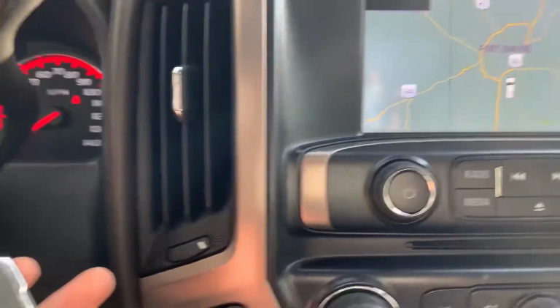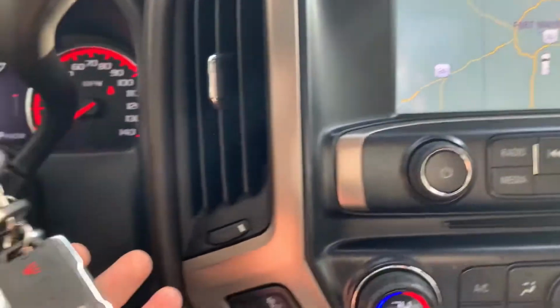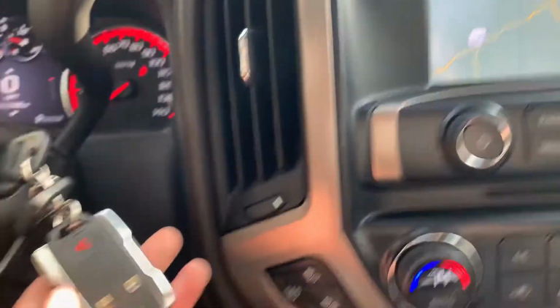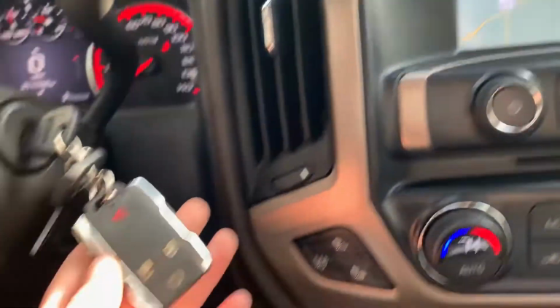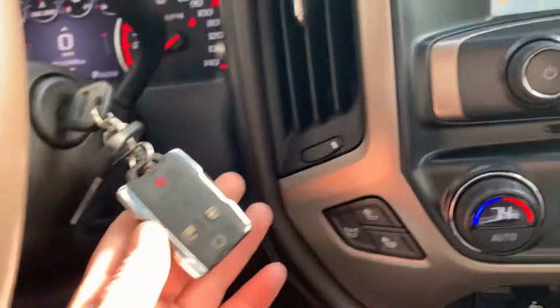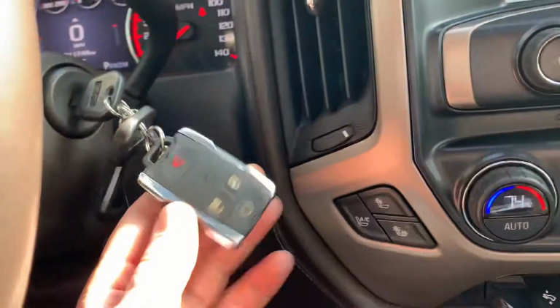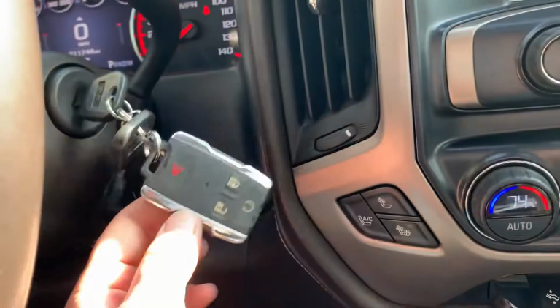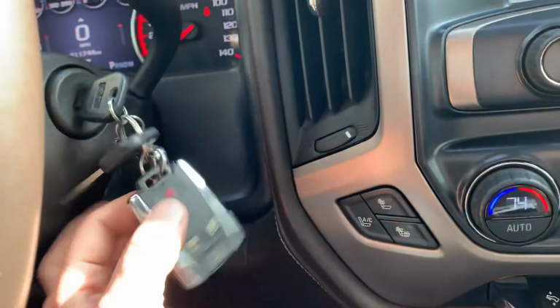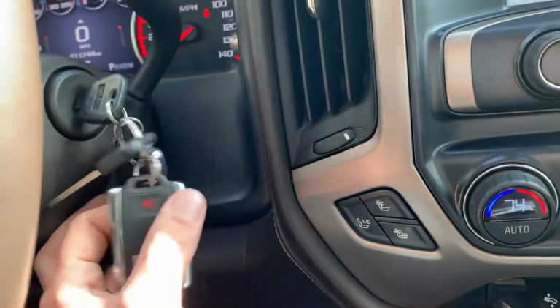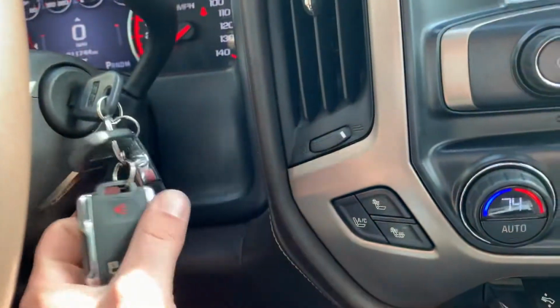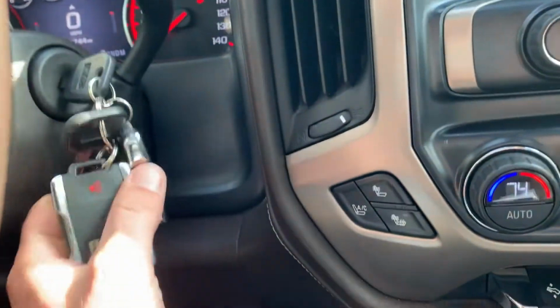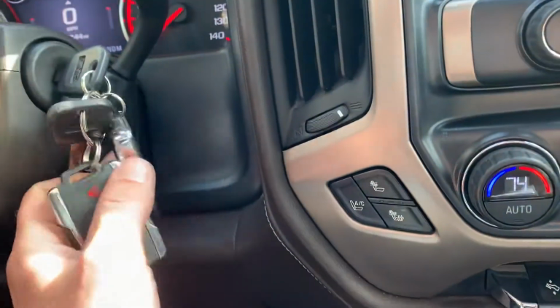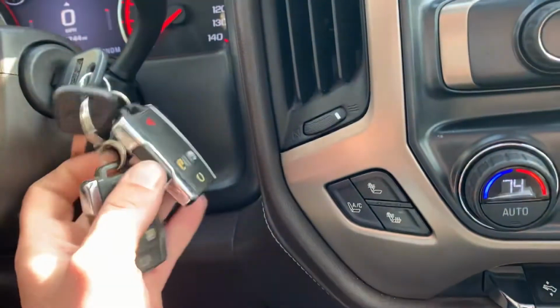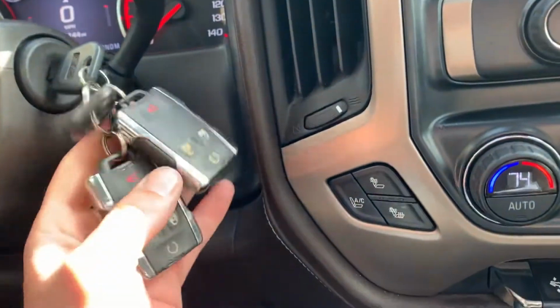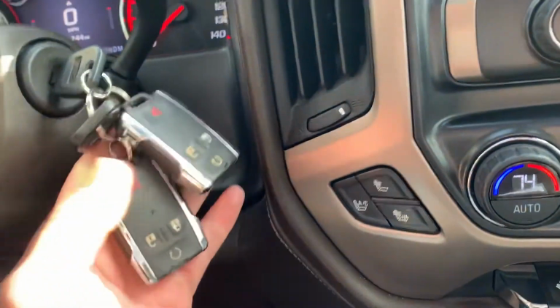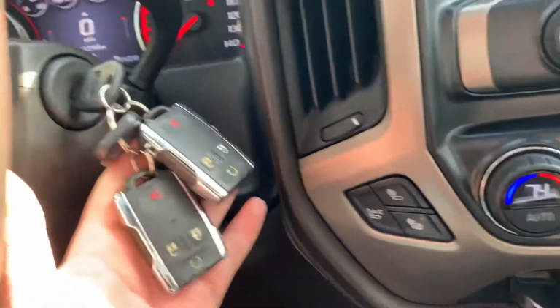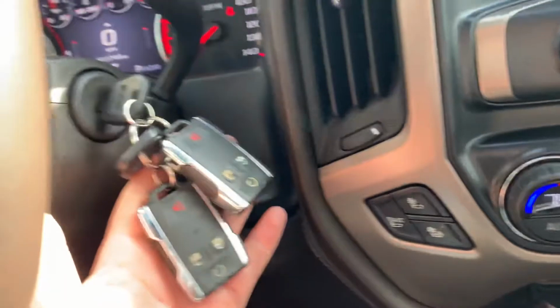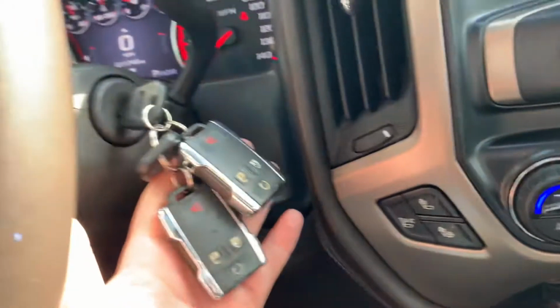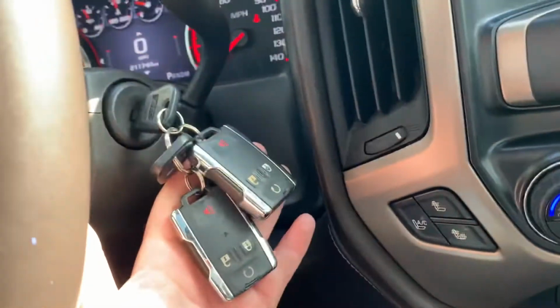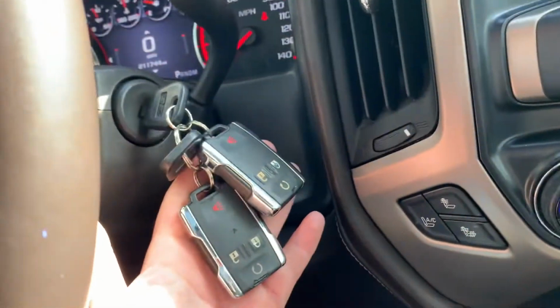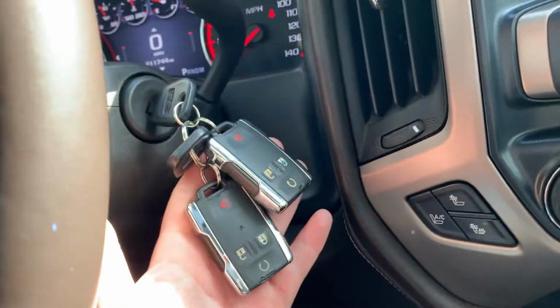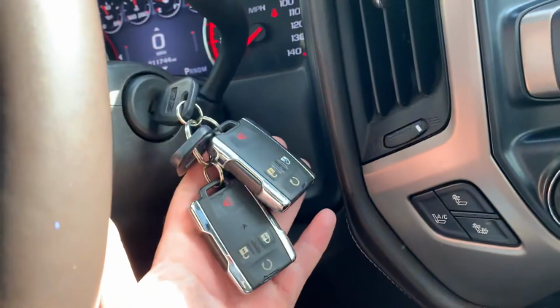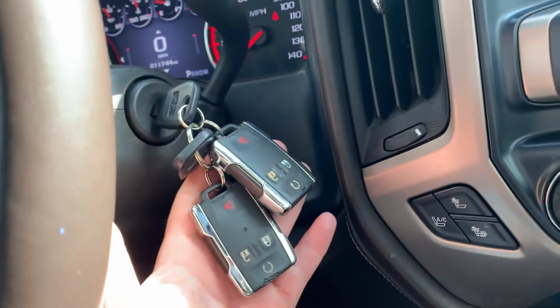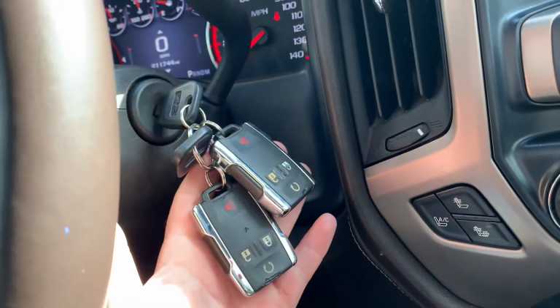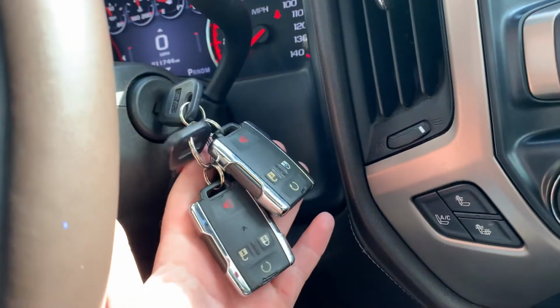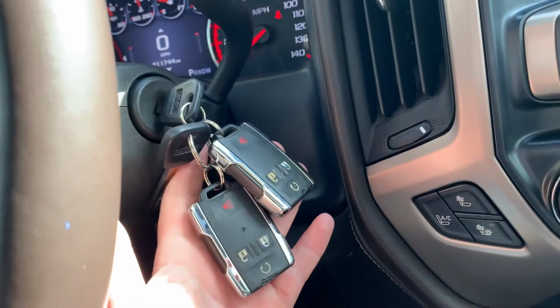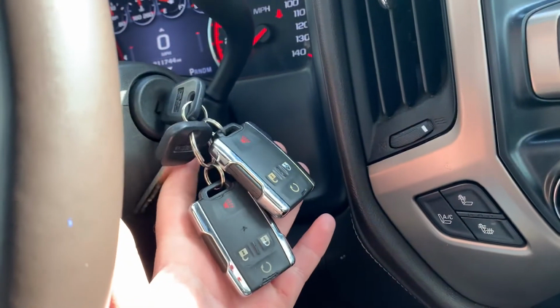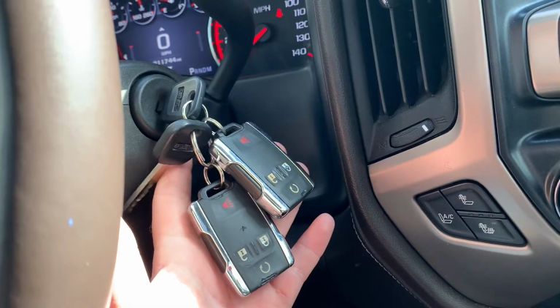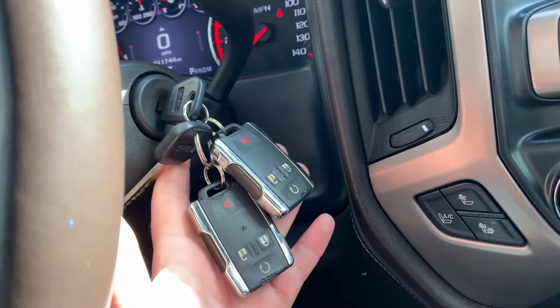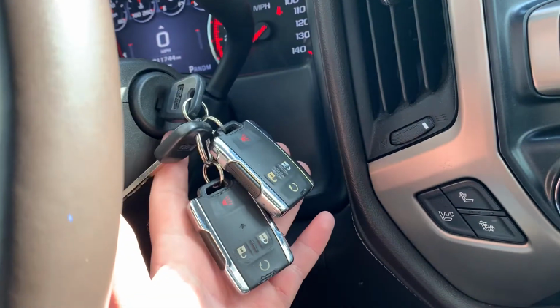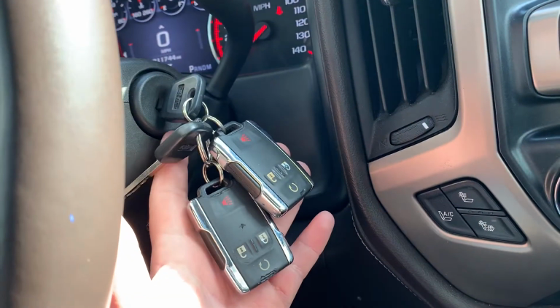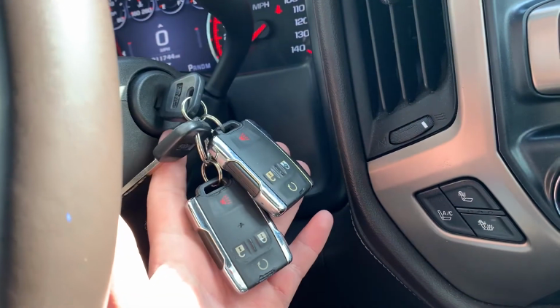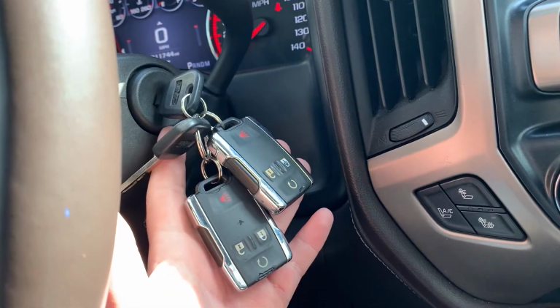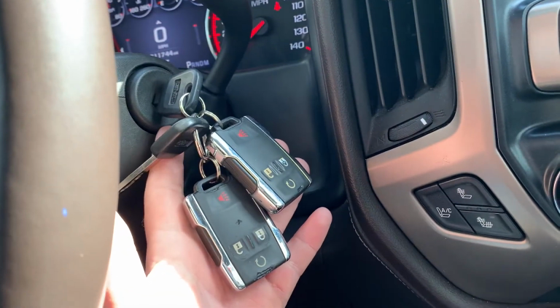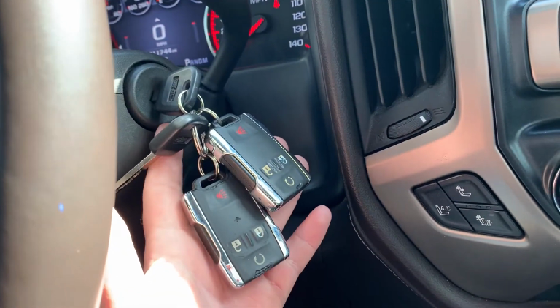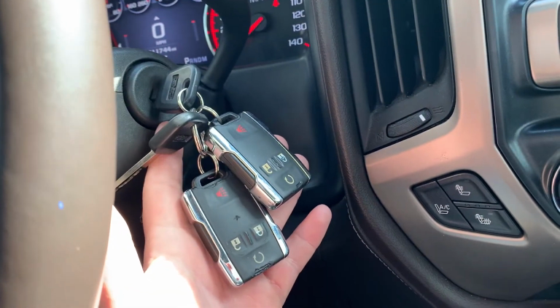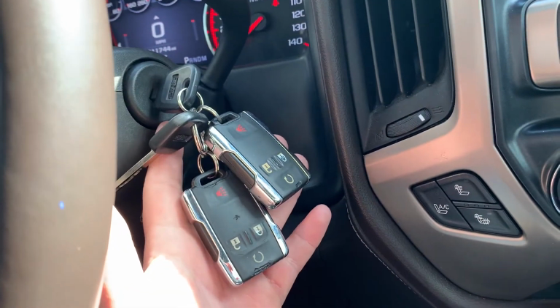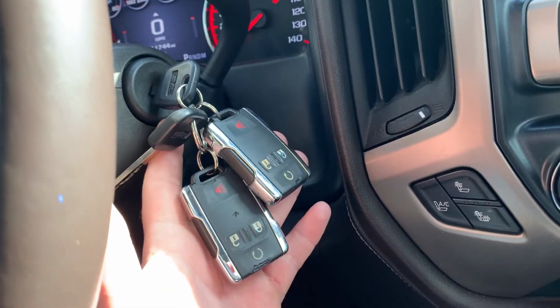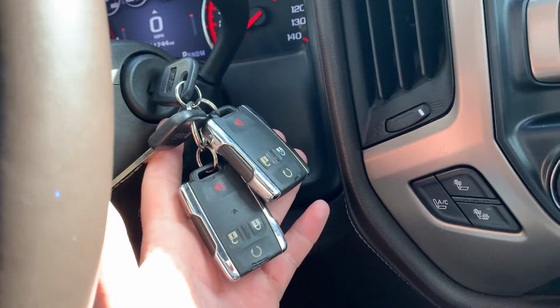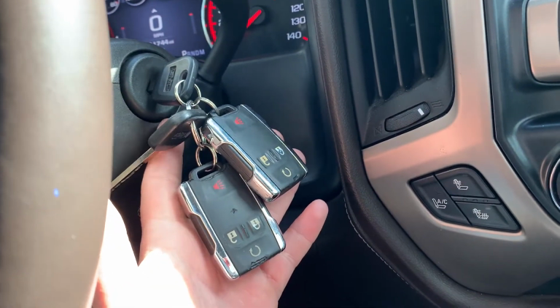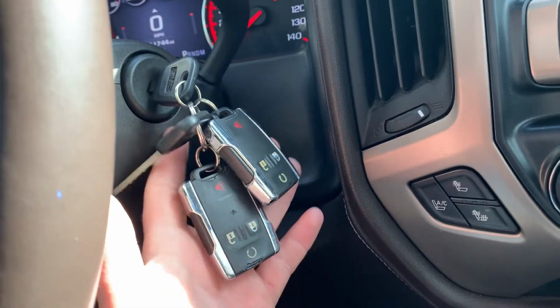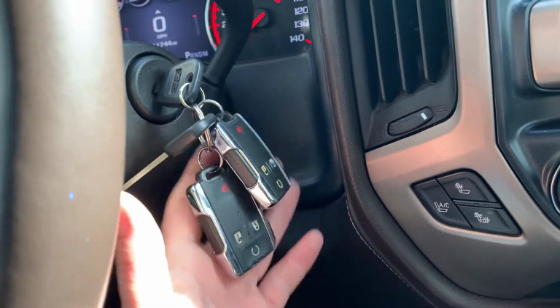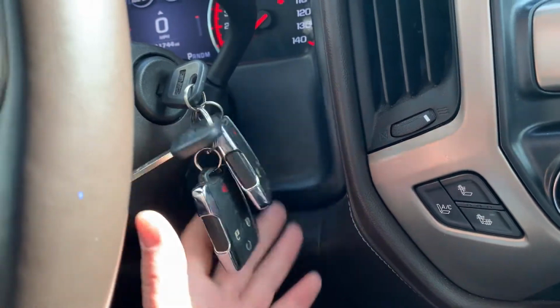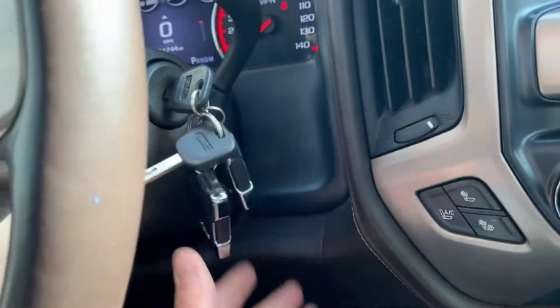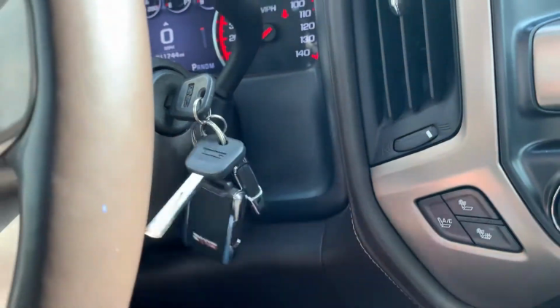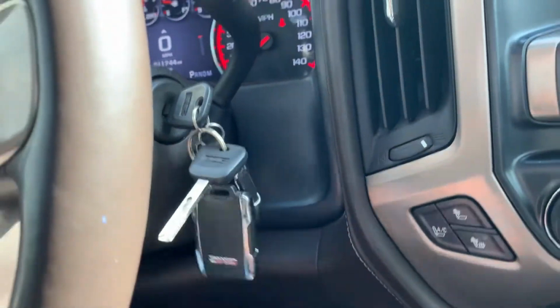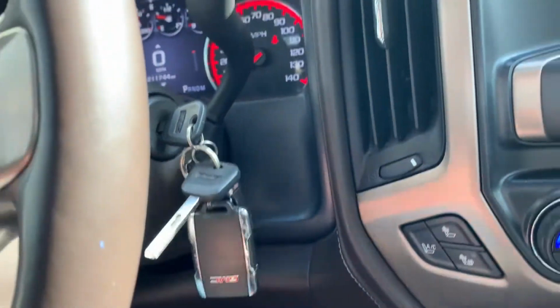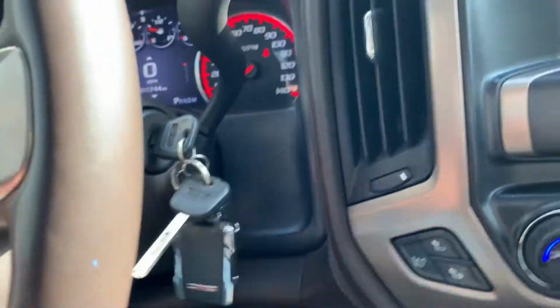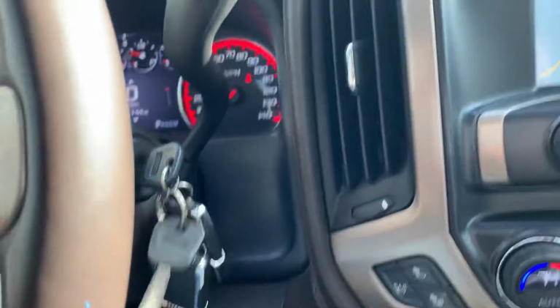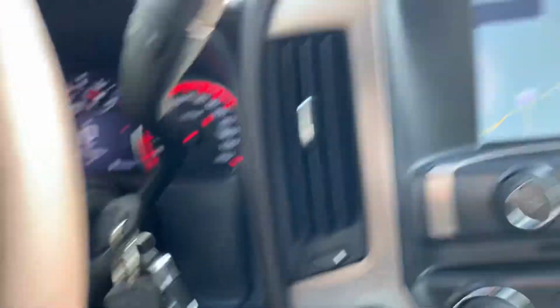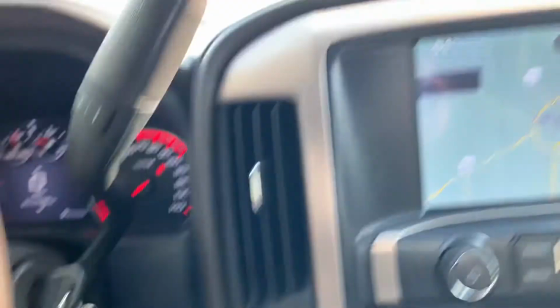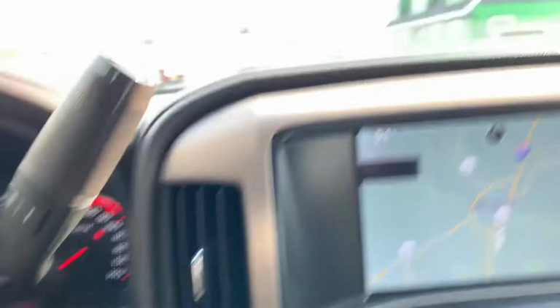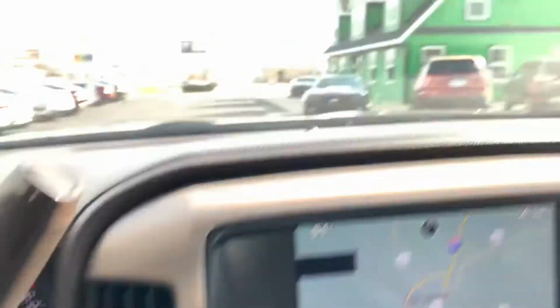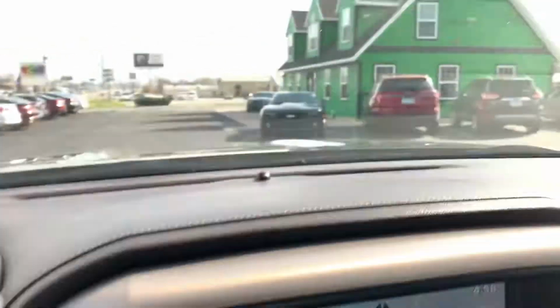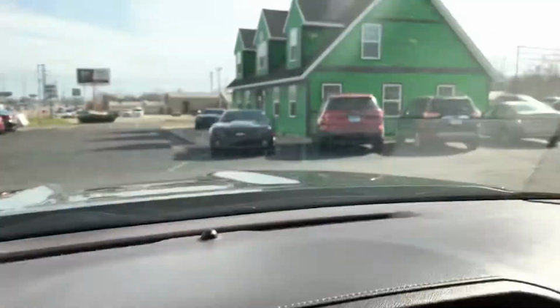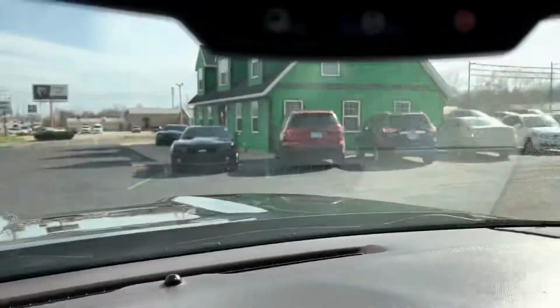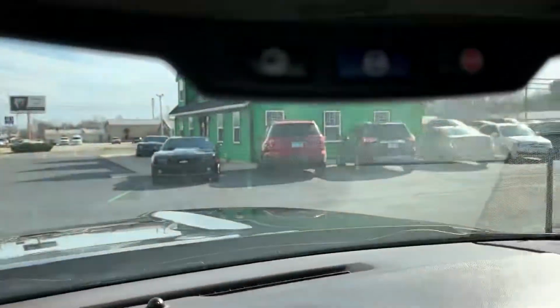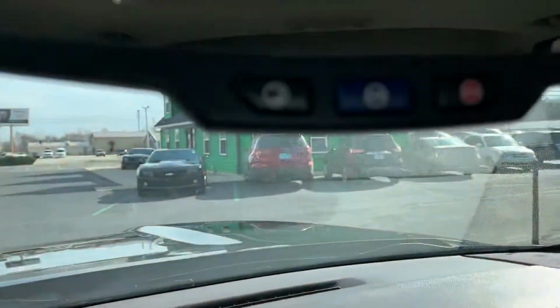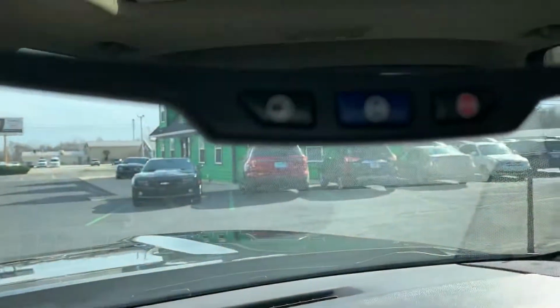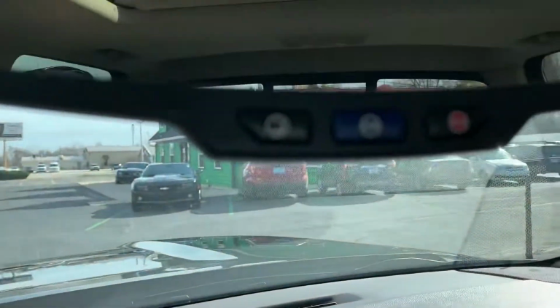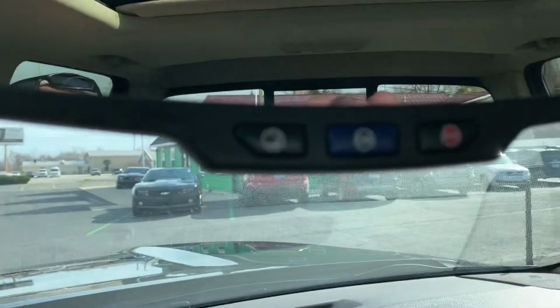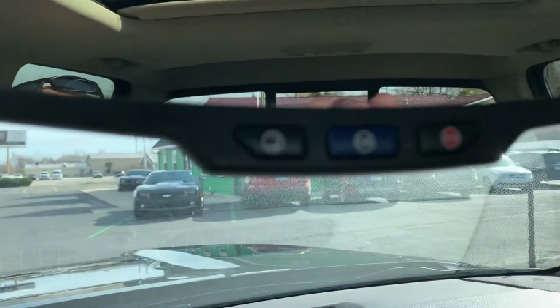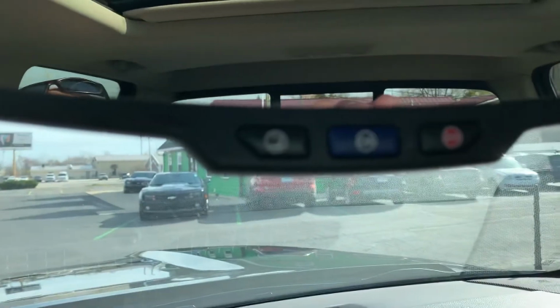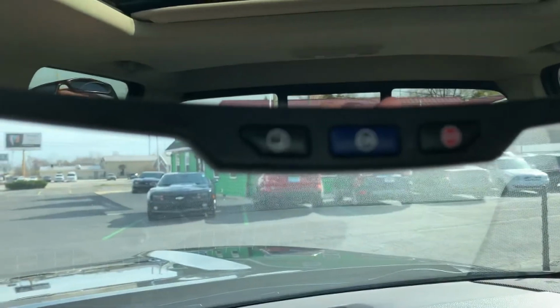This vehicle has two factory key fobs and two factory keys, remote start, and it is equipped with OnStar.